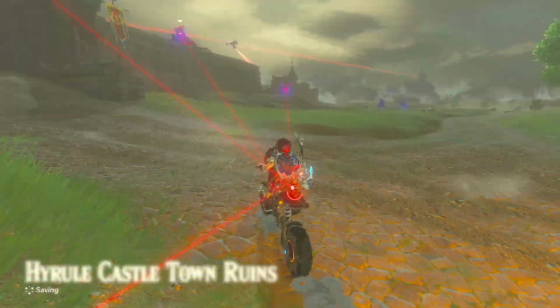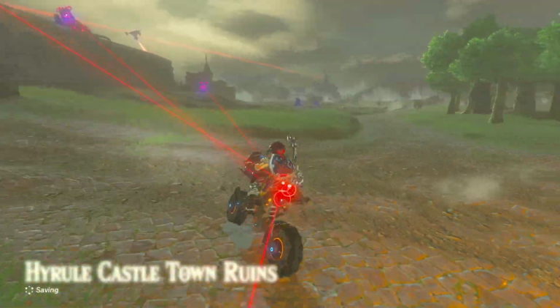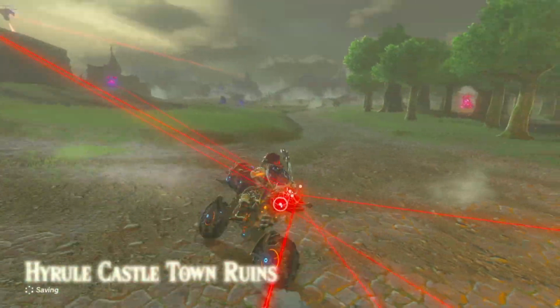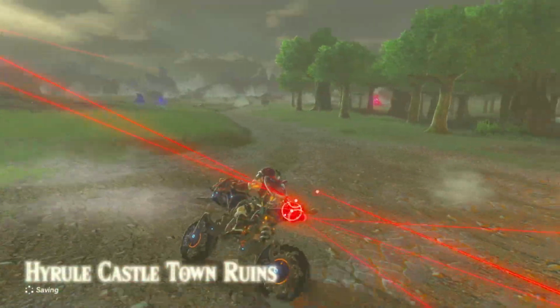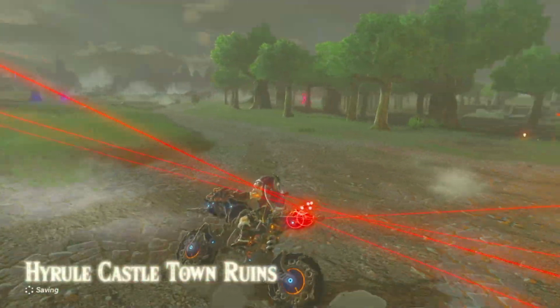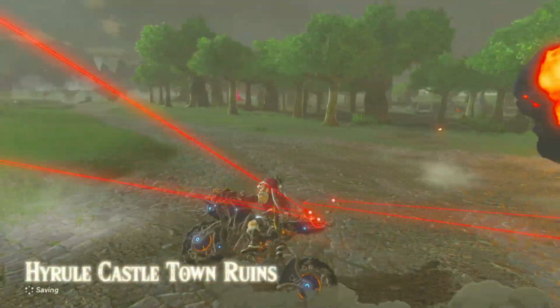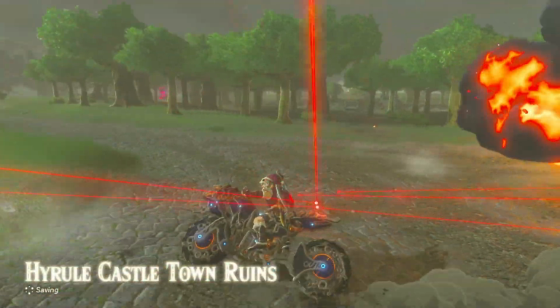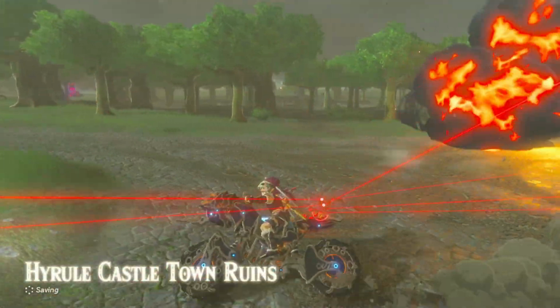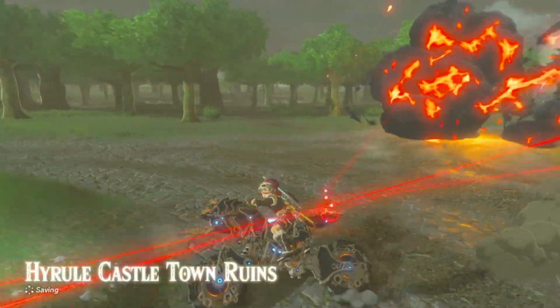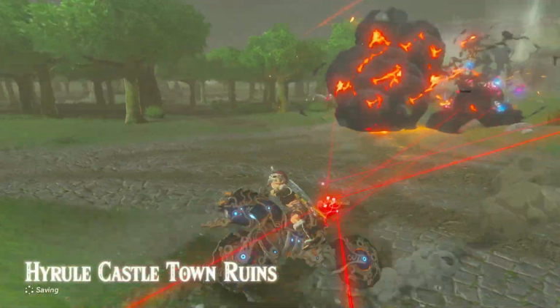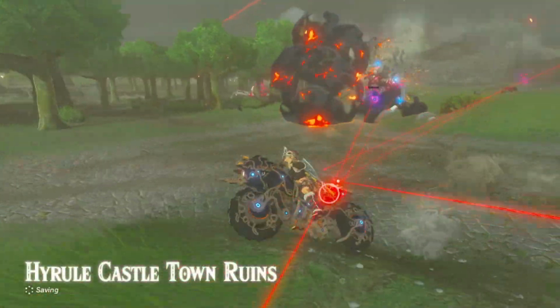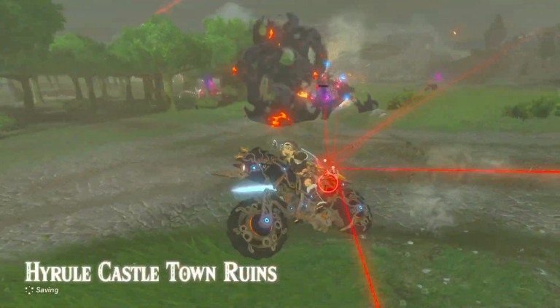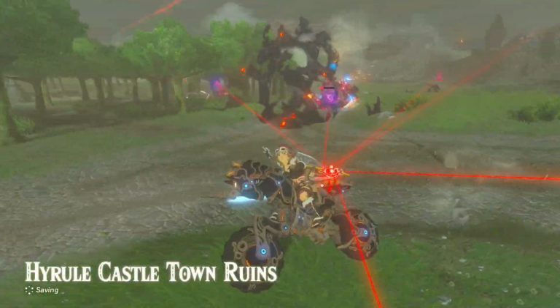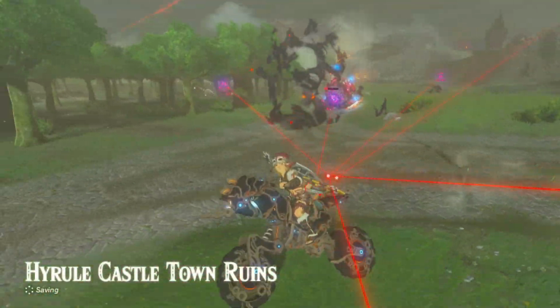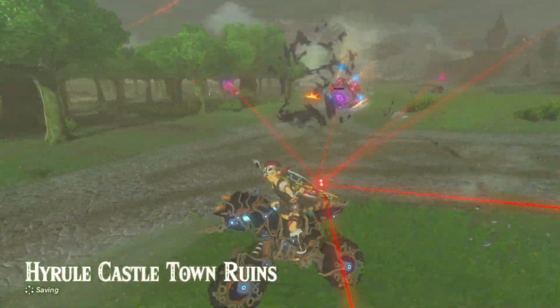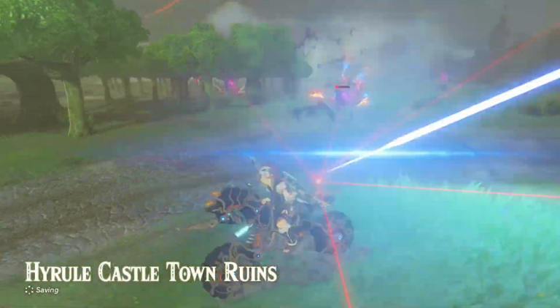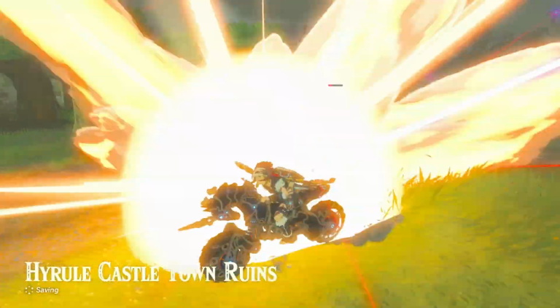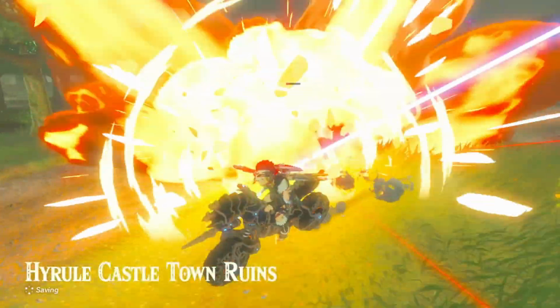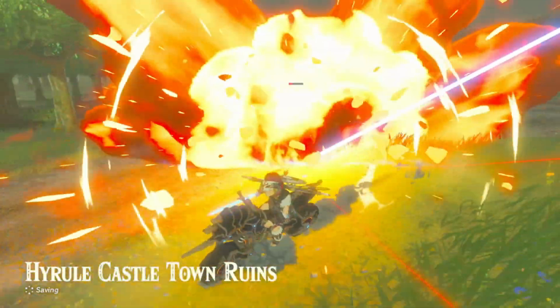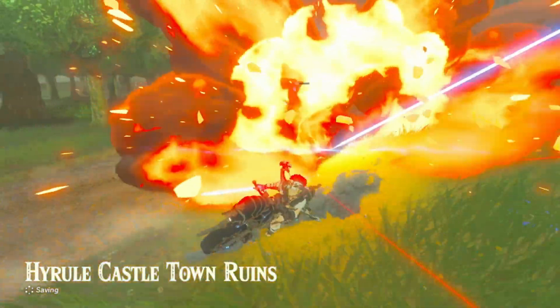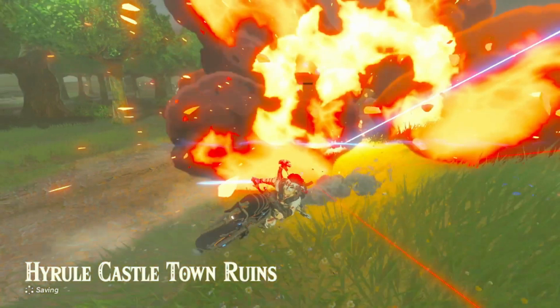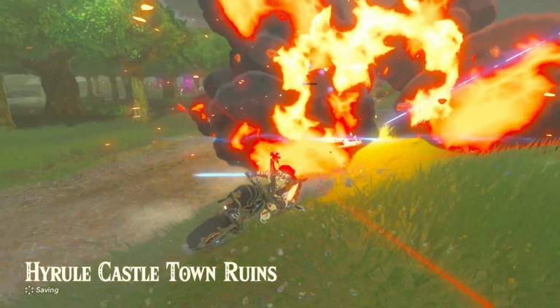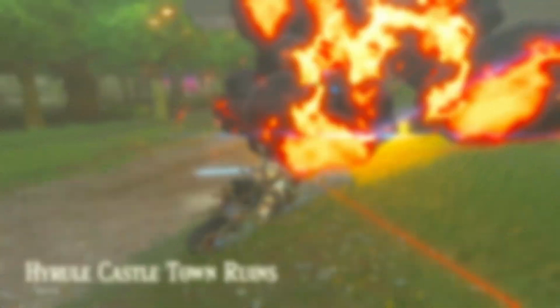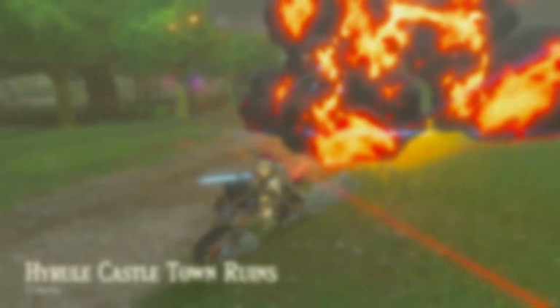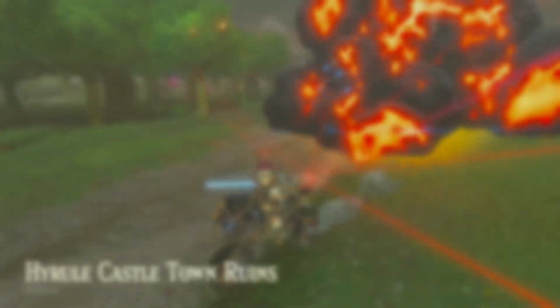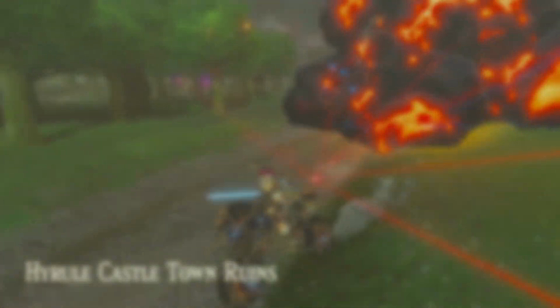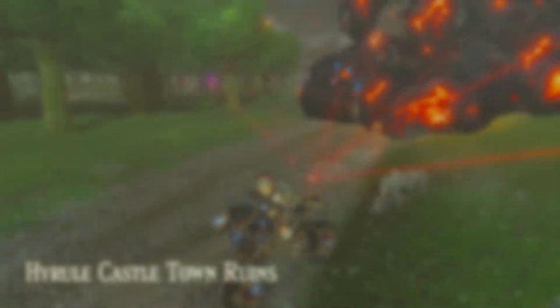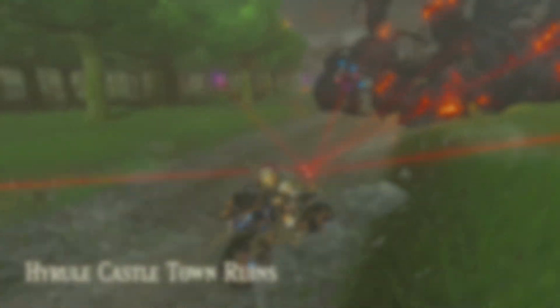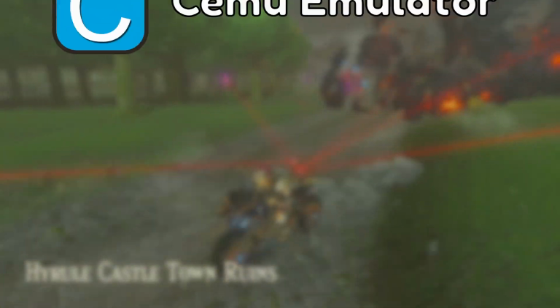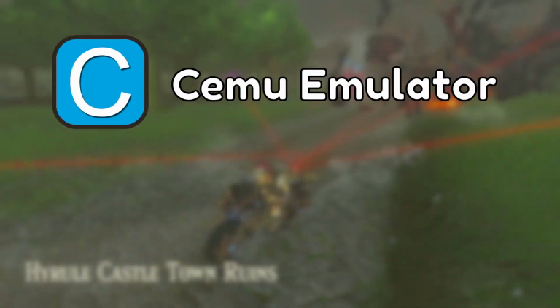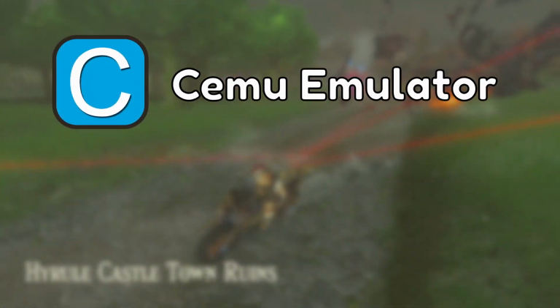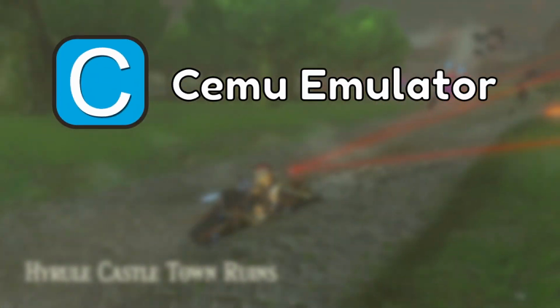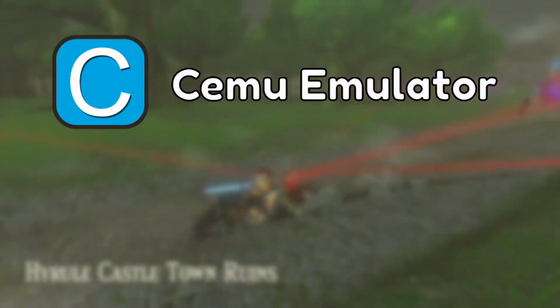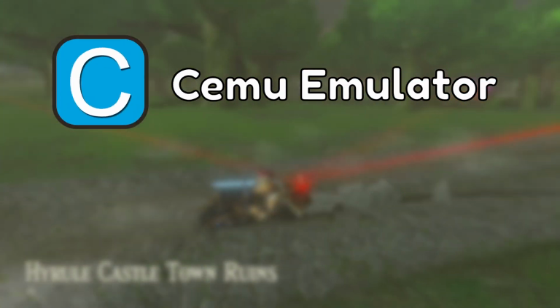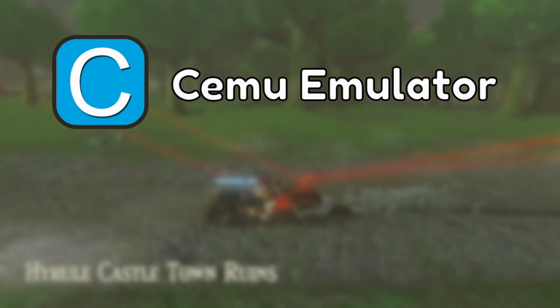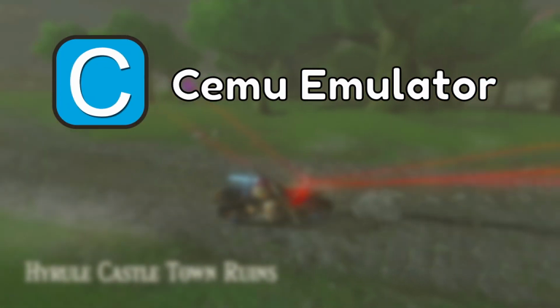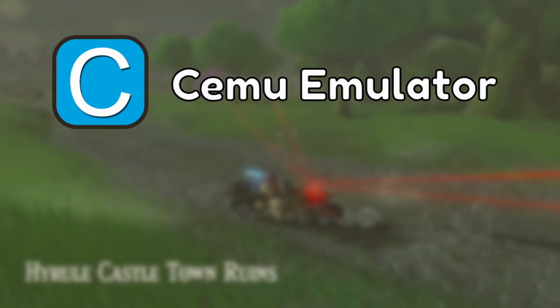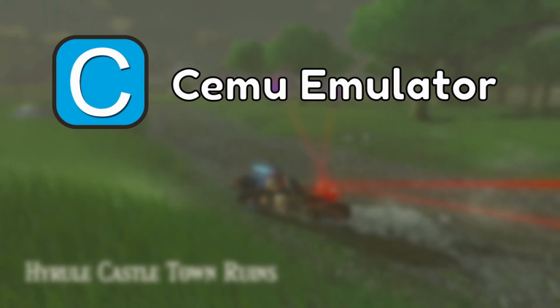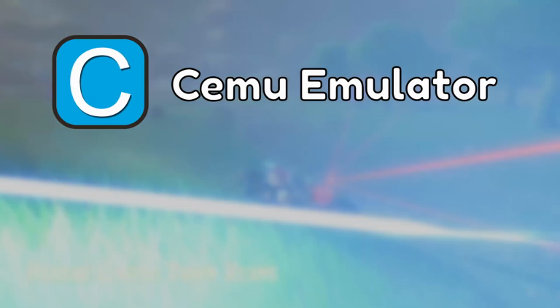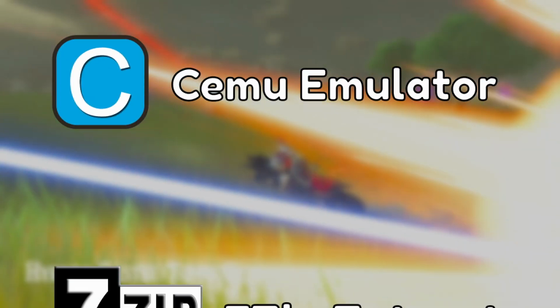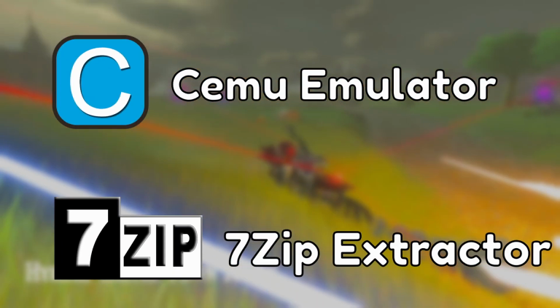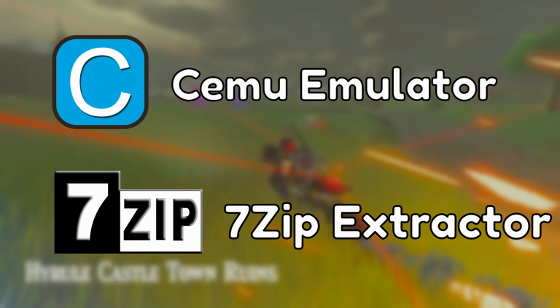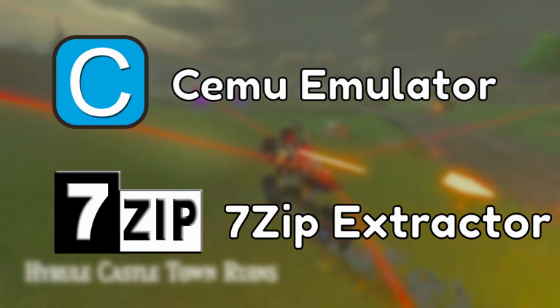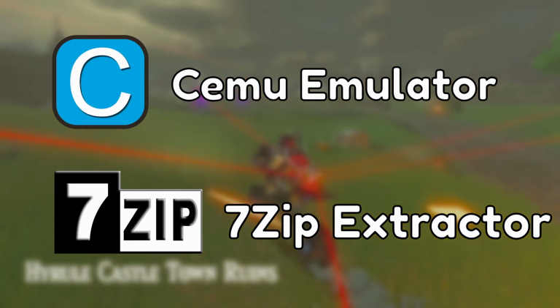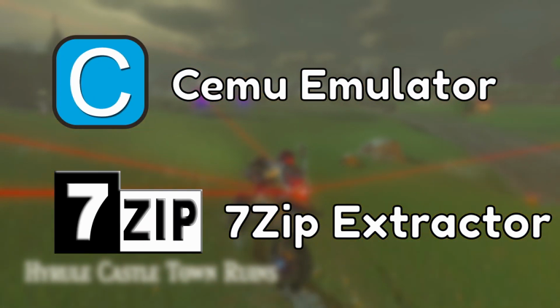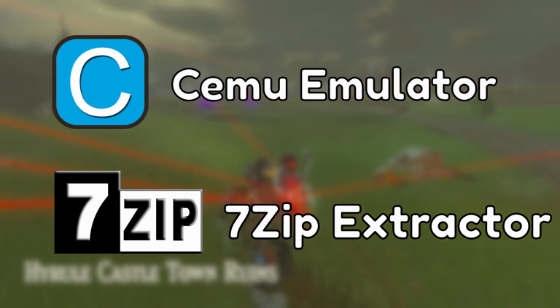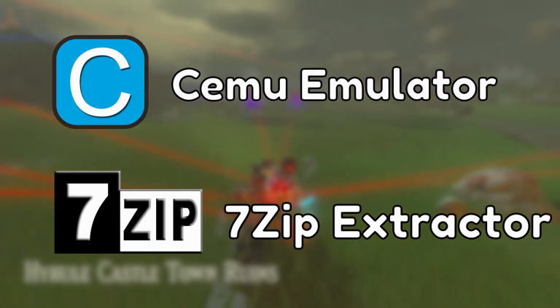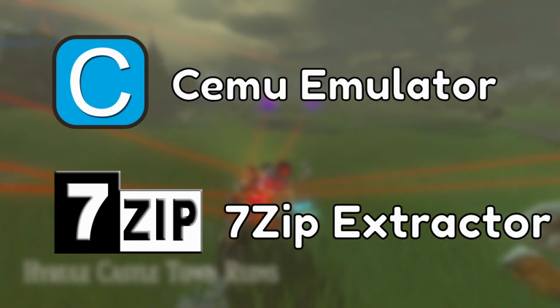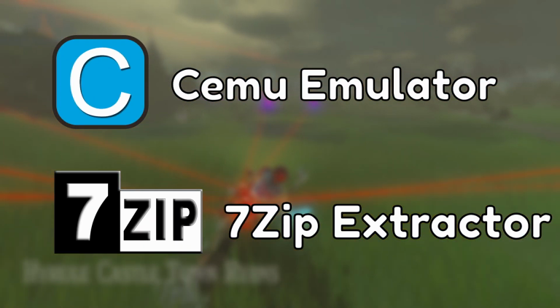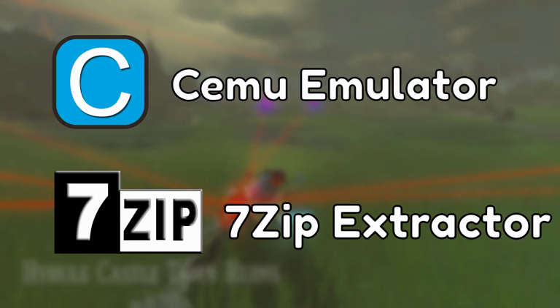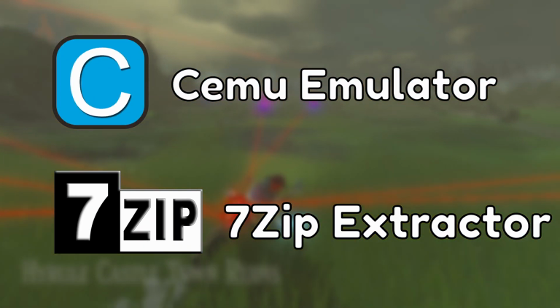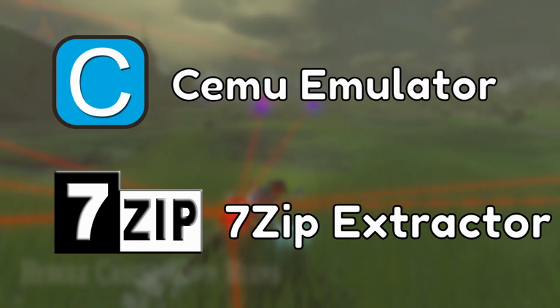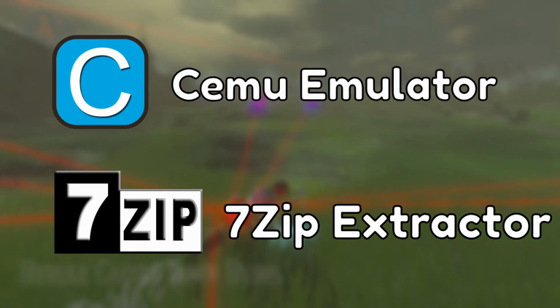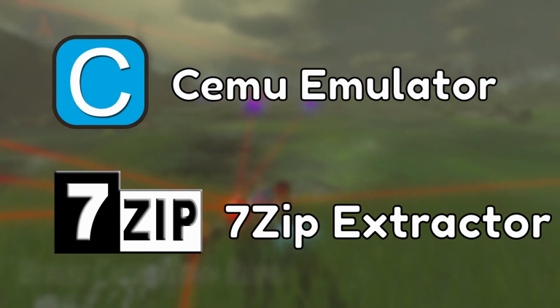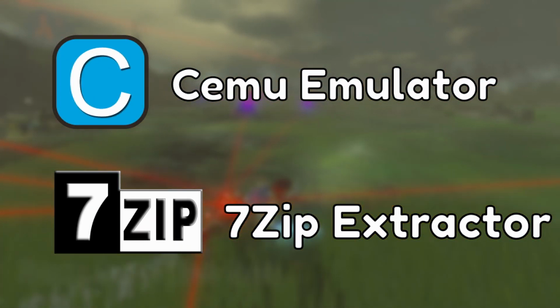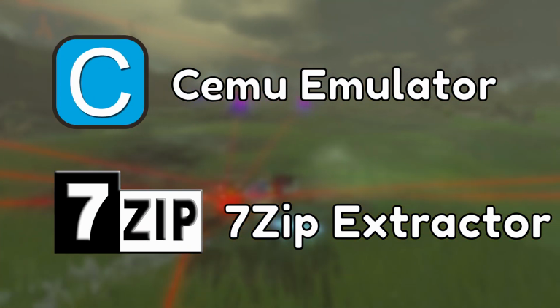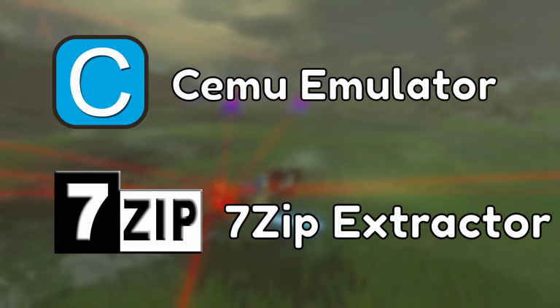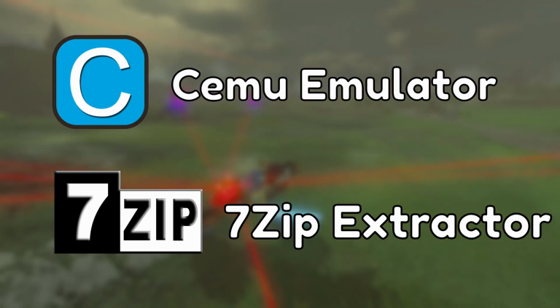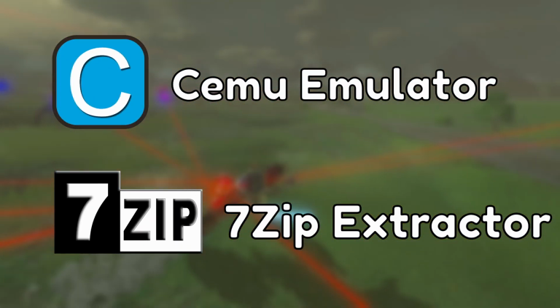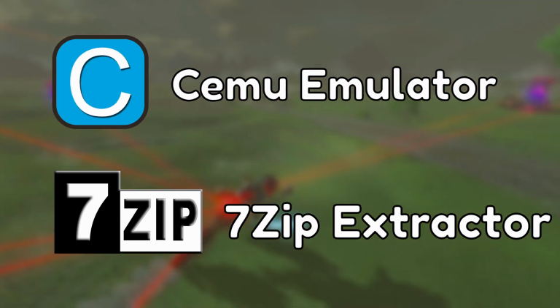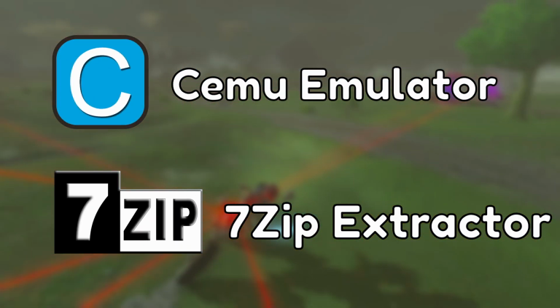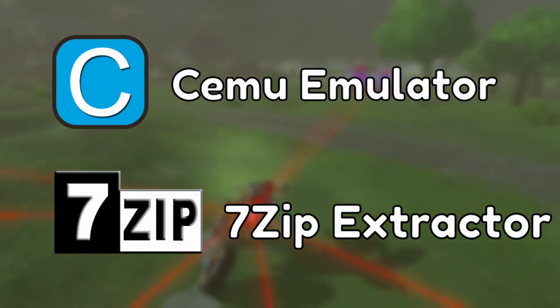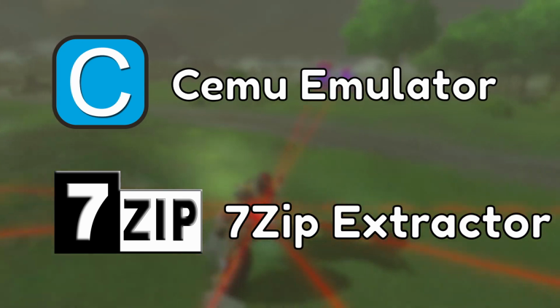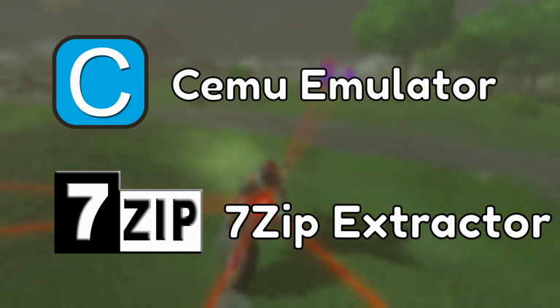First, some pre-requisites are needed for this guide. You'll need to have Cemu installed and 7-Zip installed. Links for these will be in the description below.